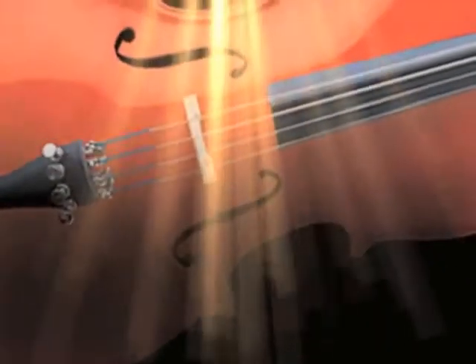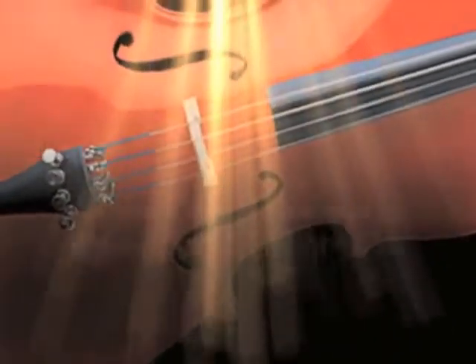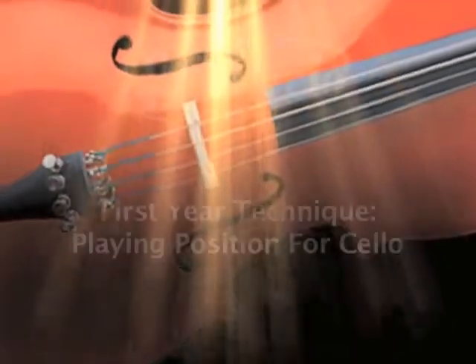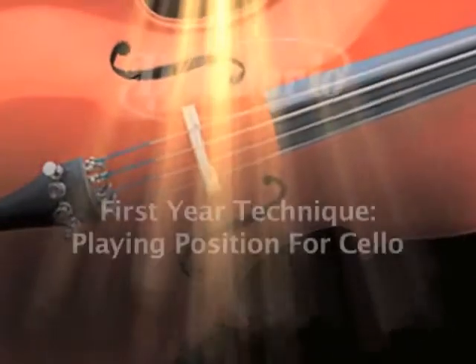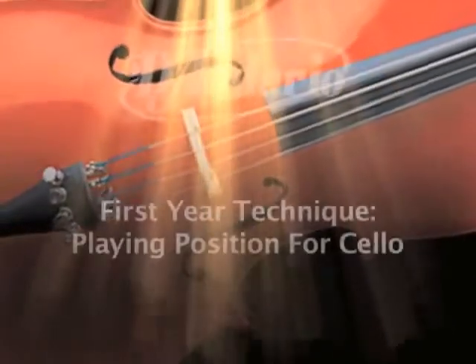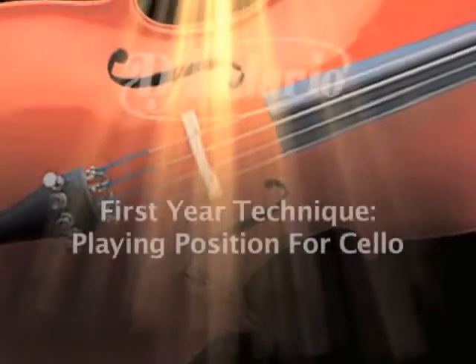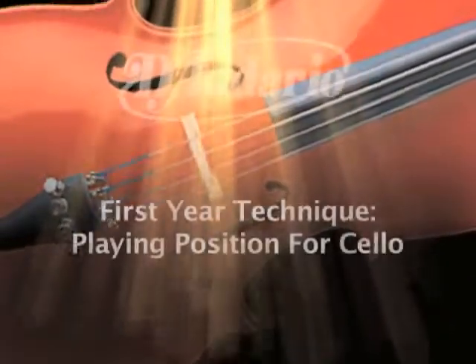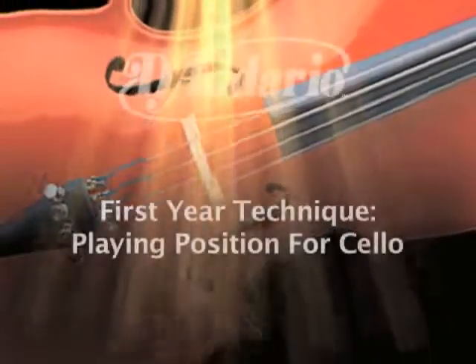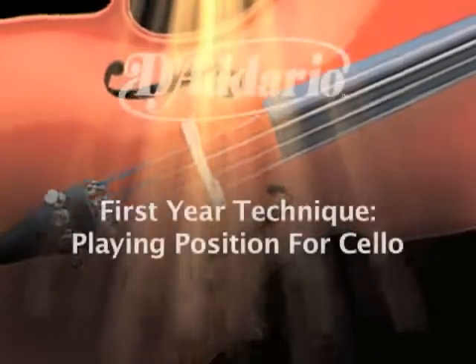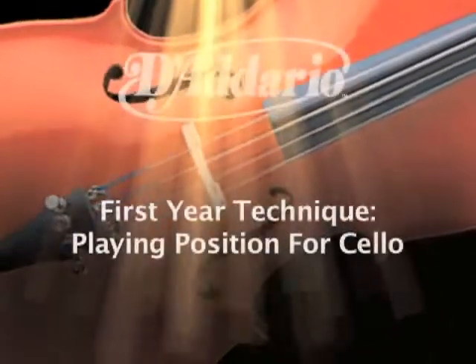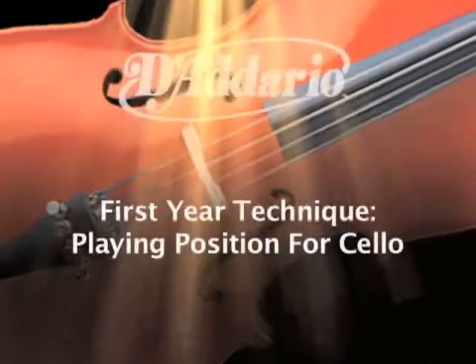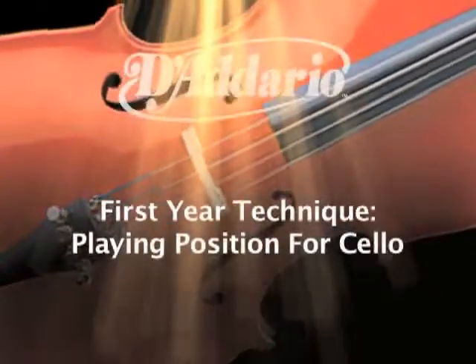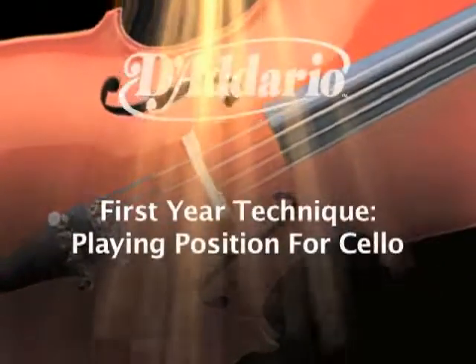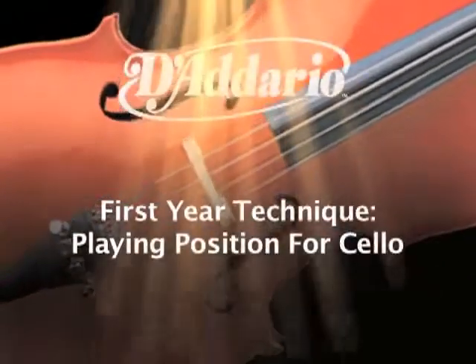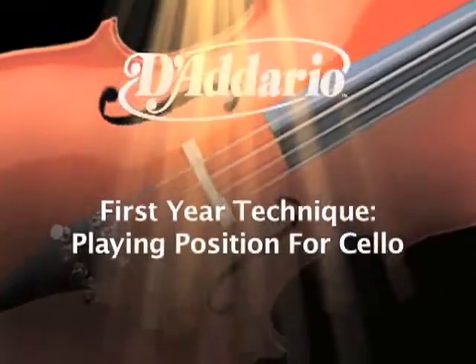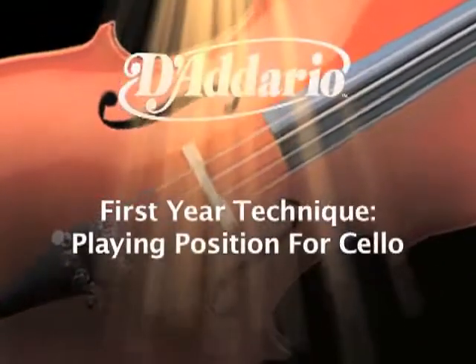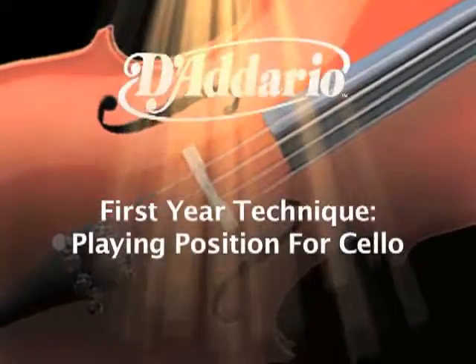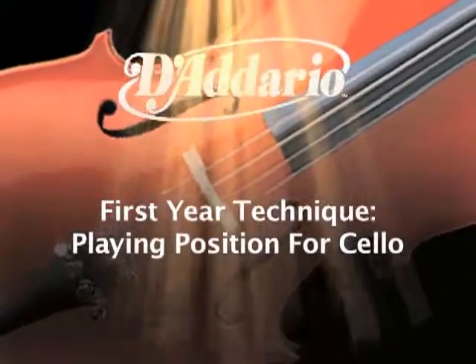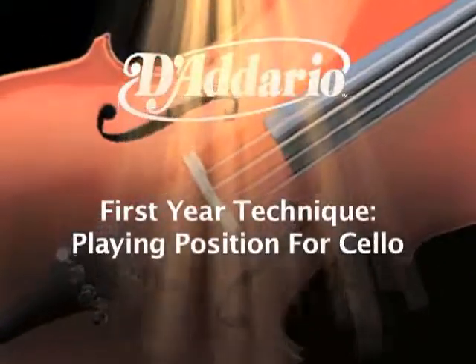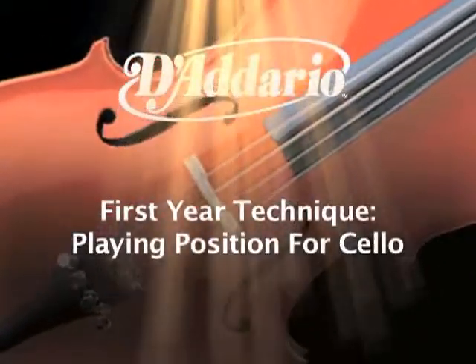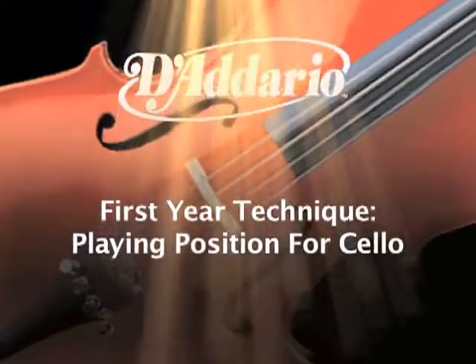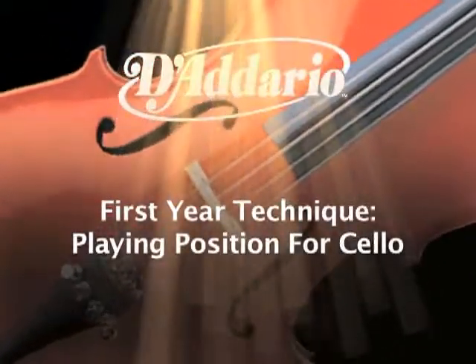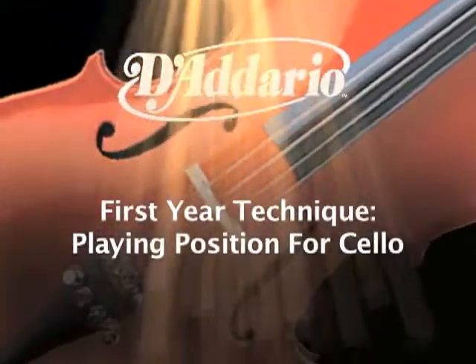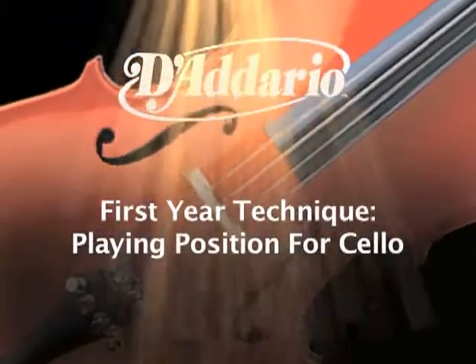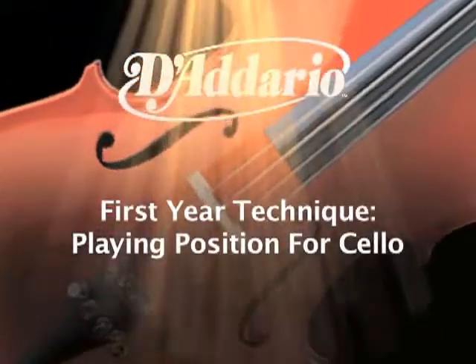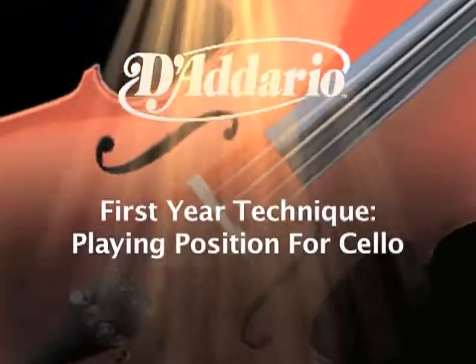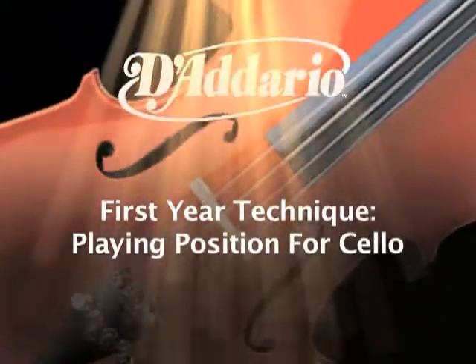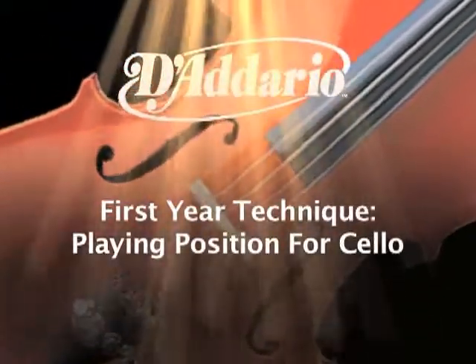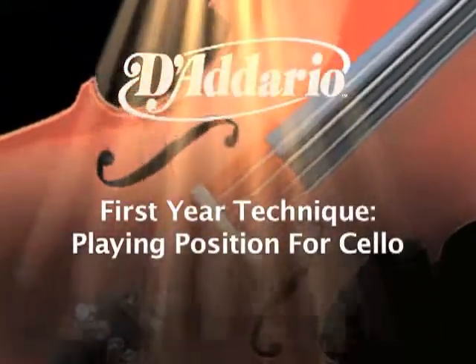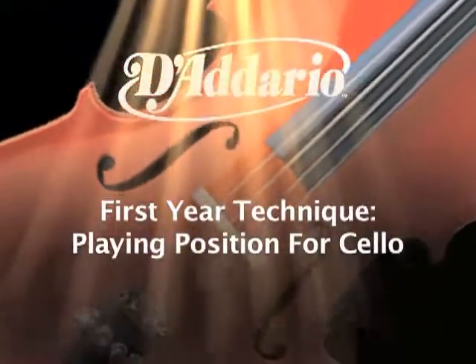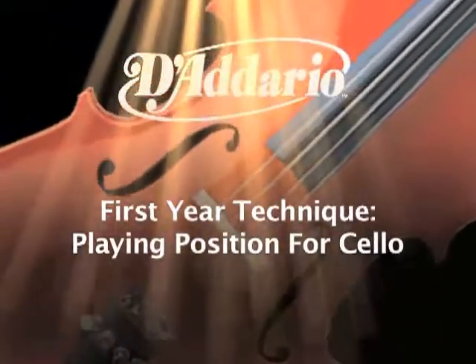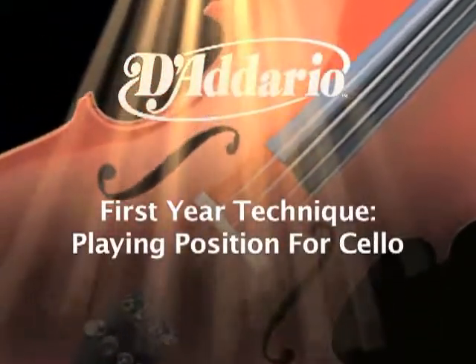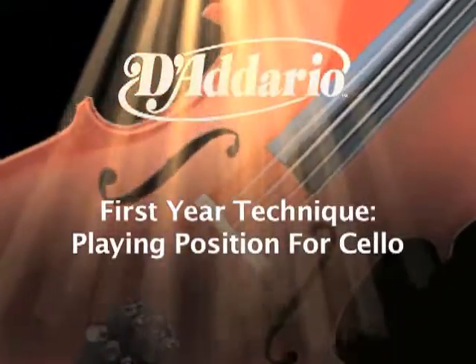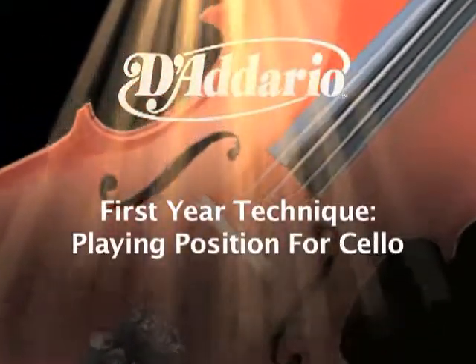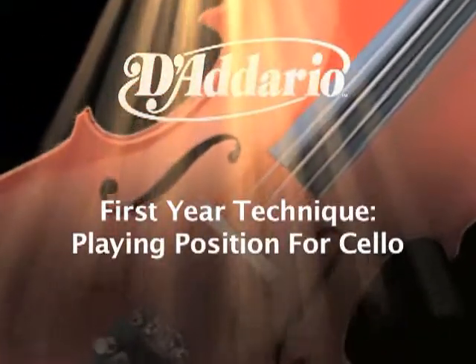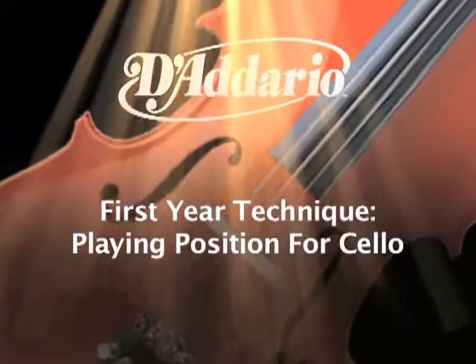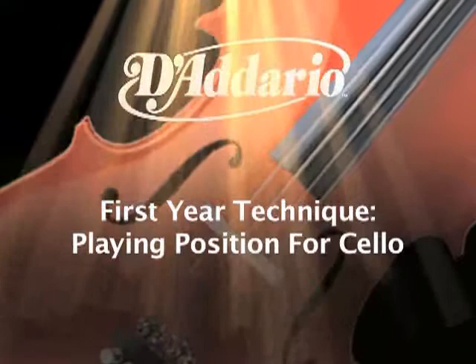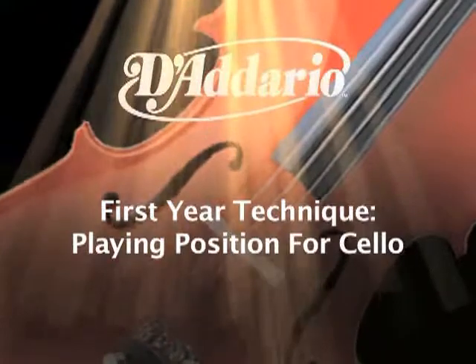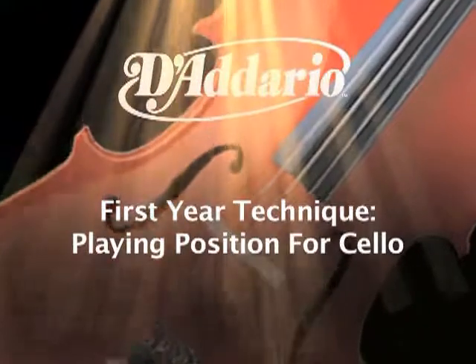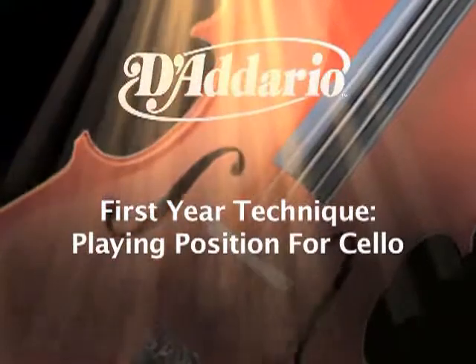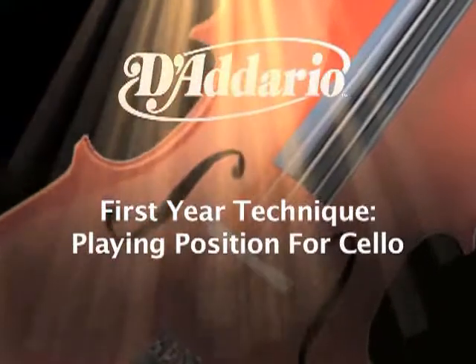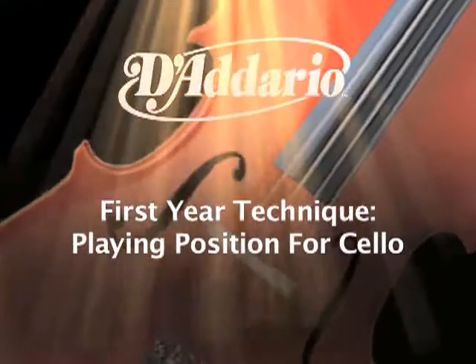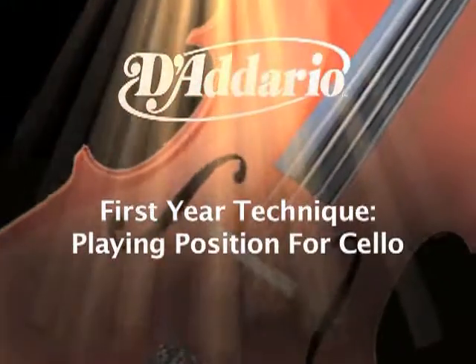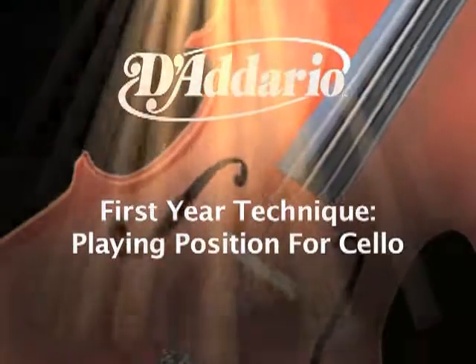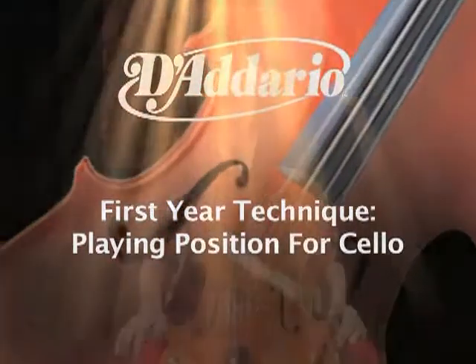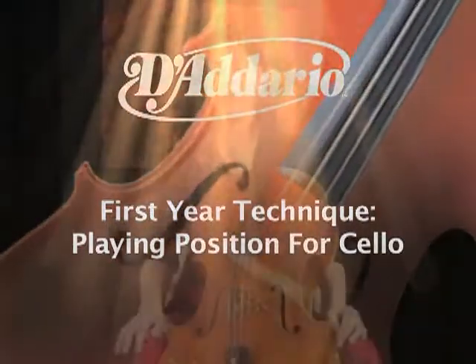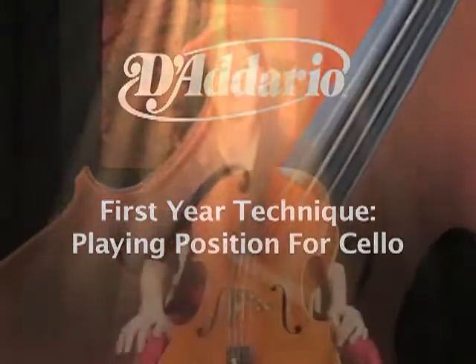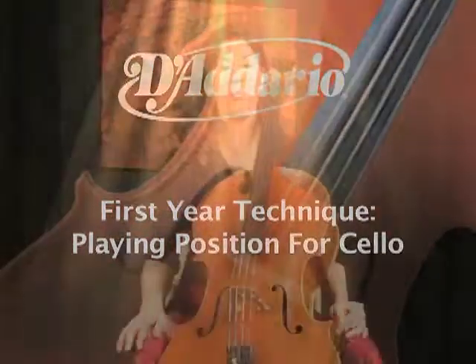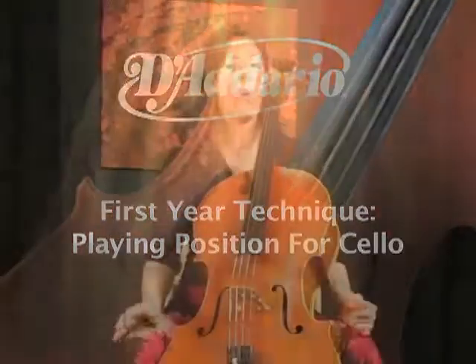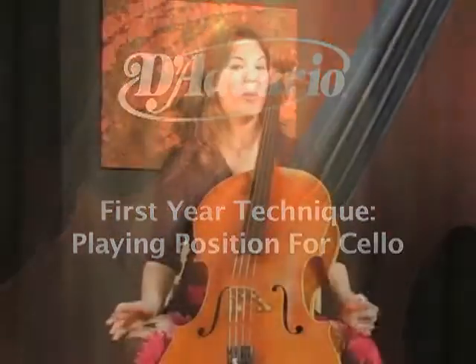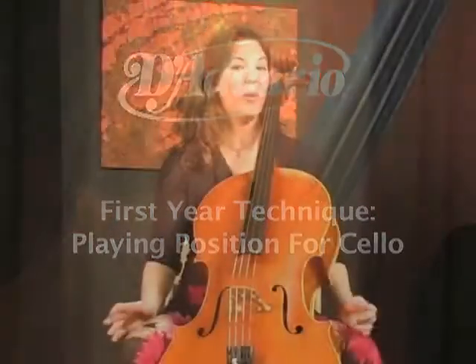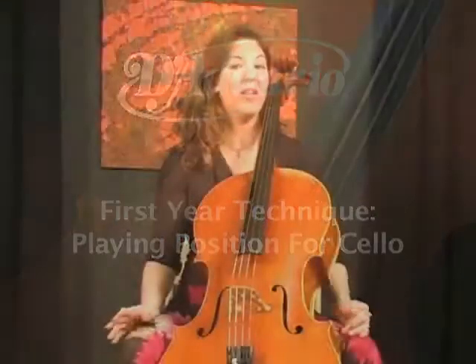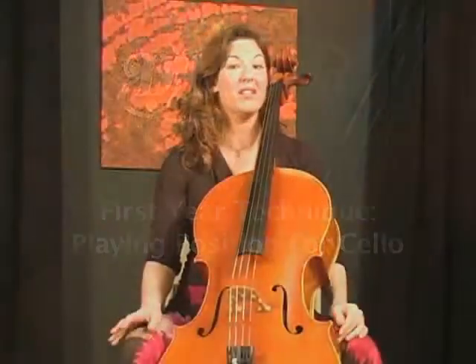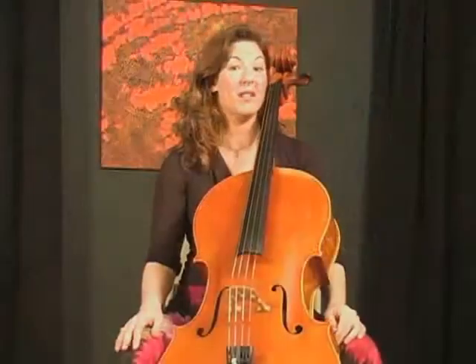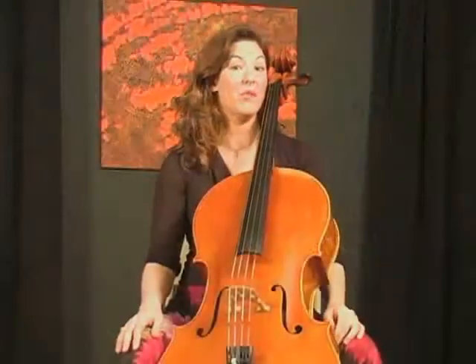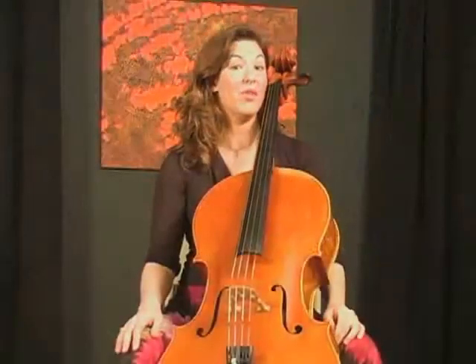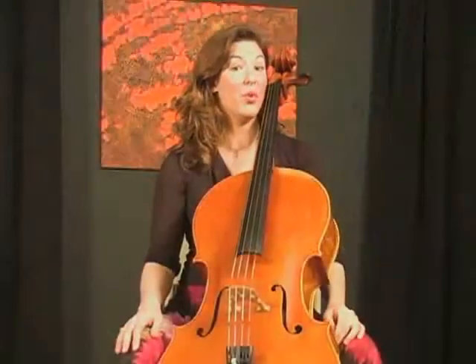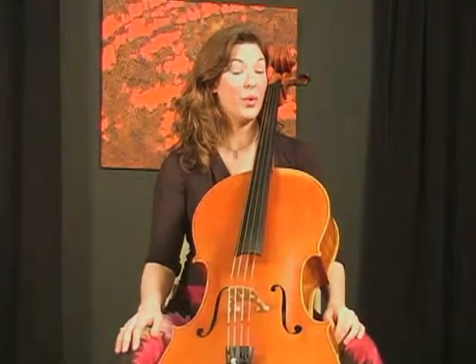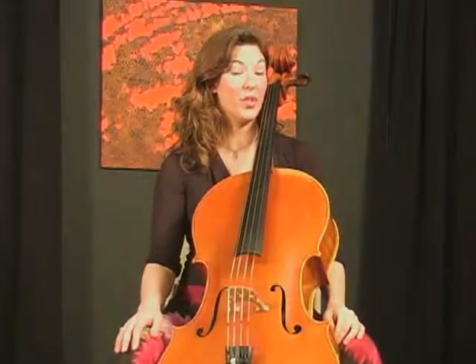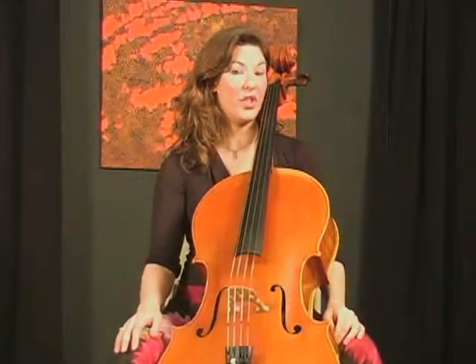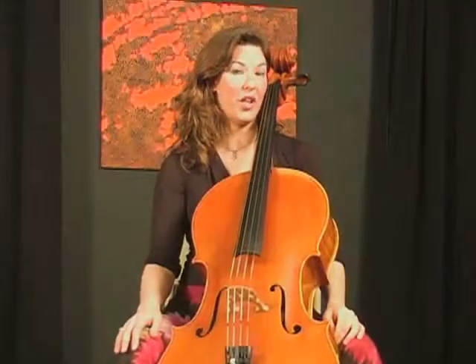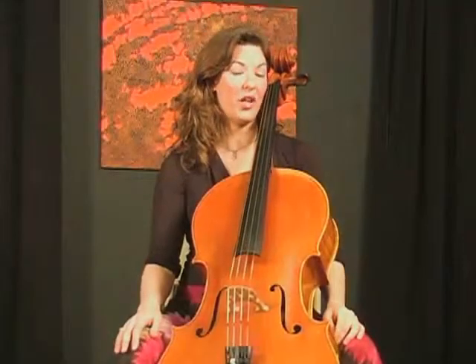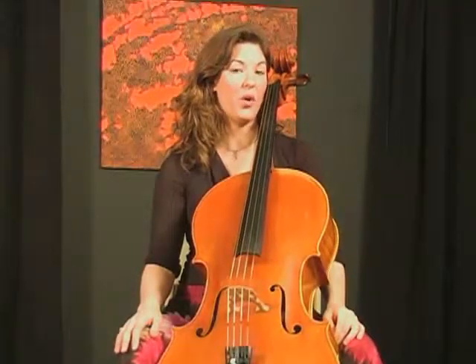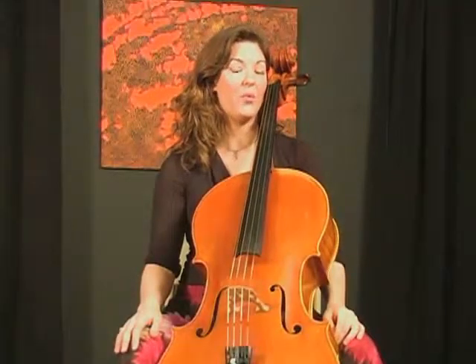My name is Mira Frisch and I'm here at D'Addario today to talk to you about the proper way to sit with your cello.